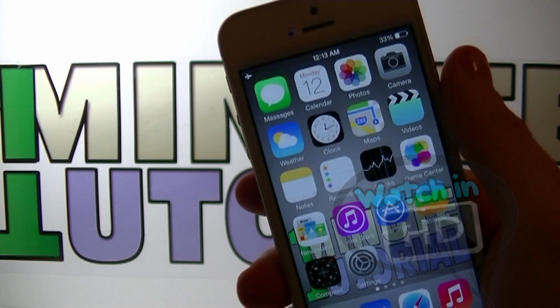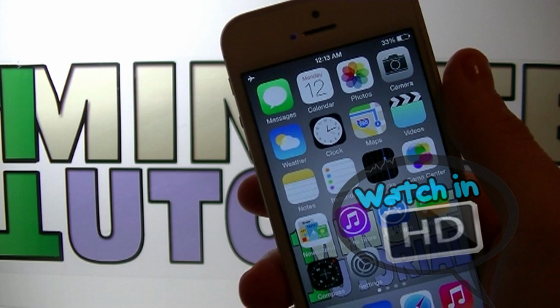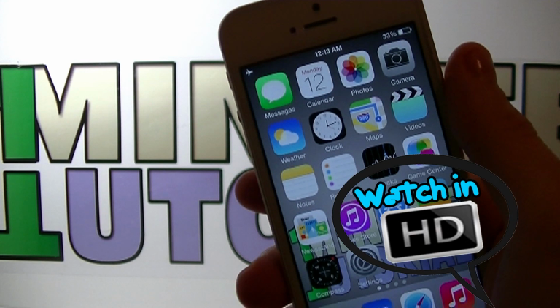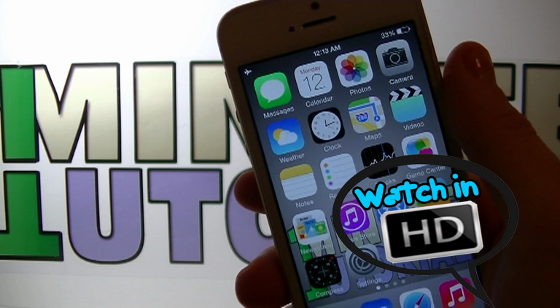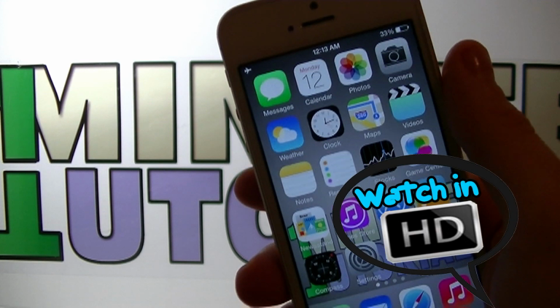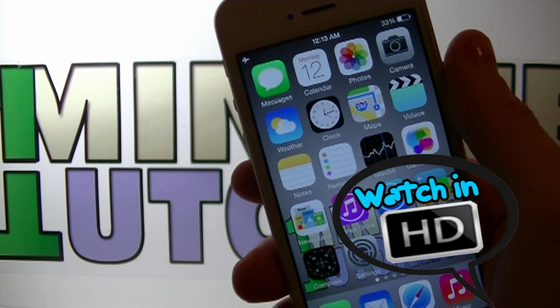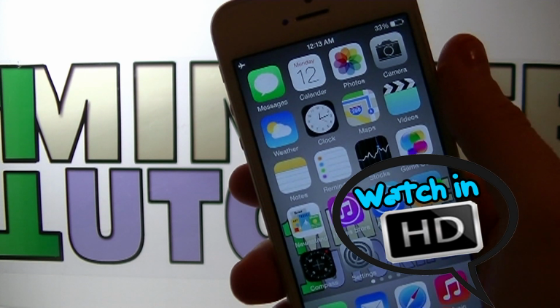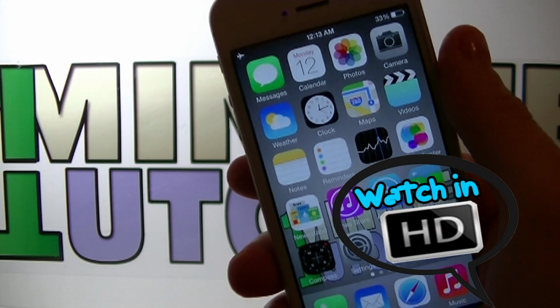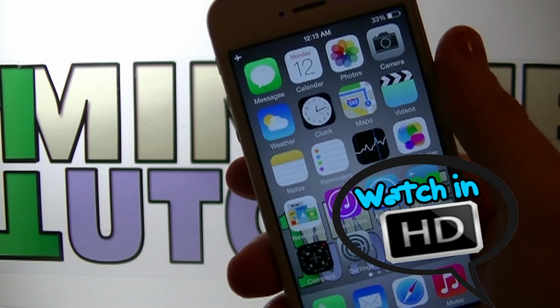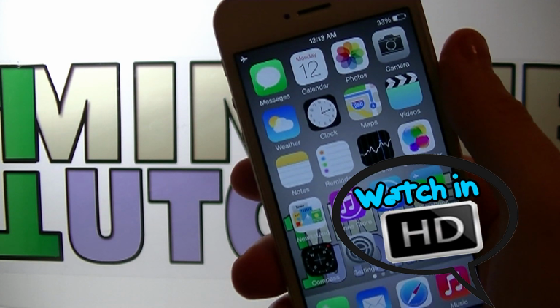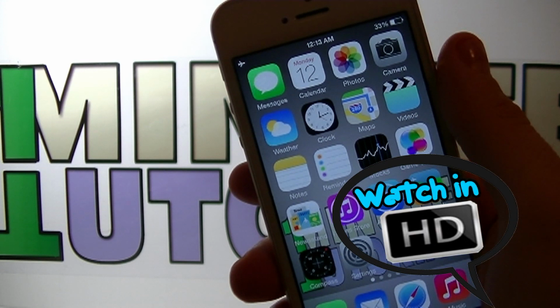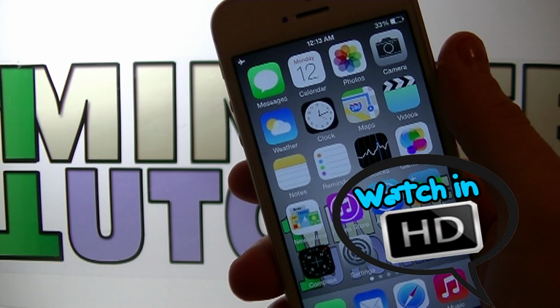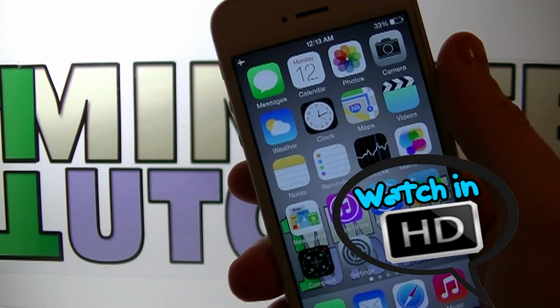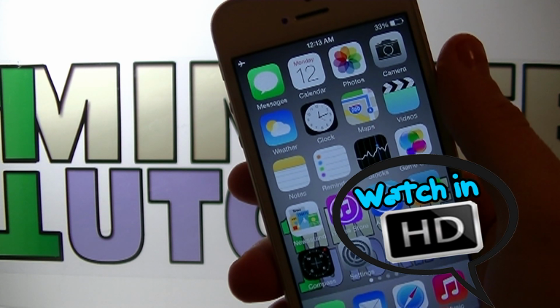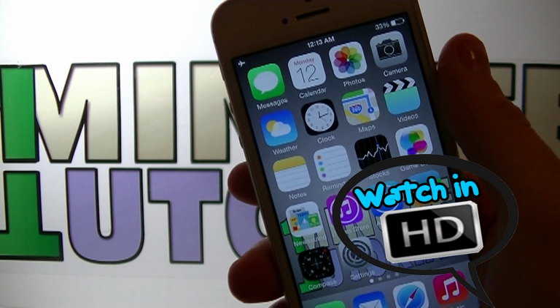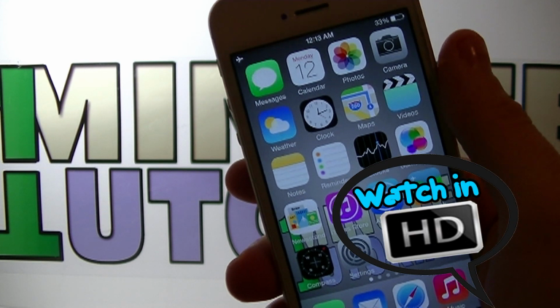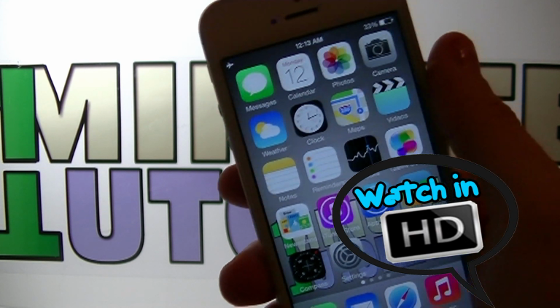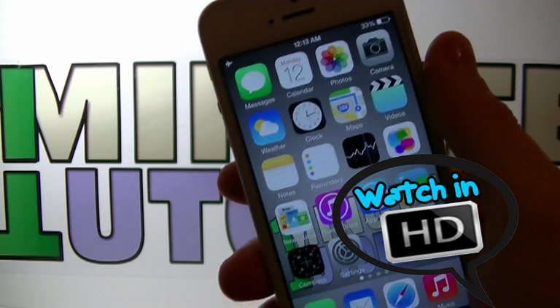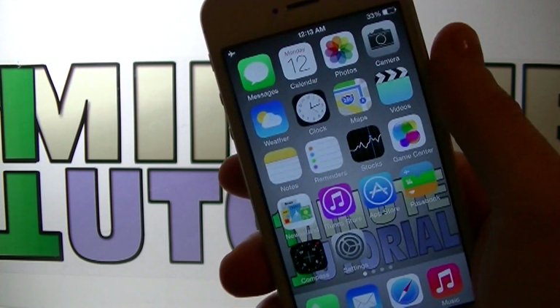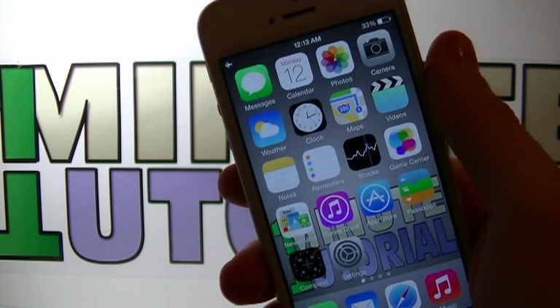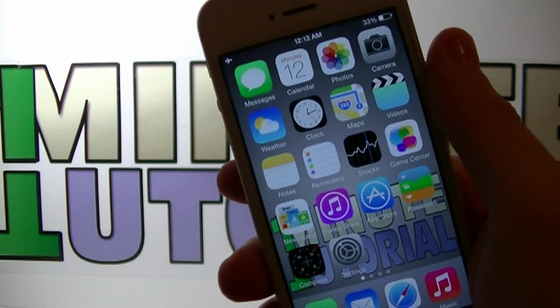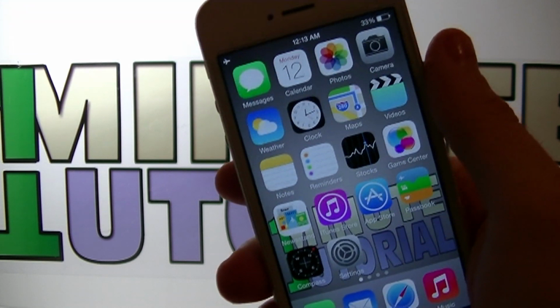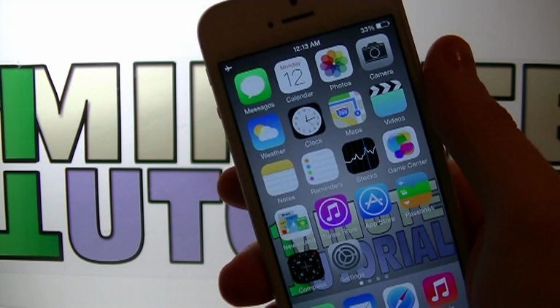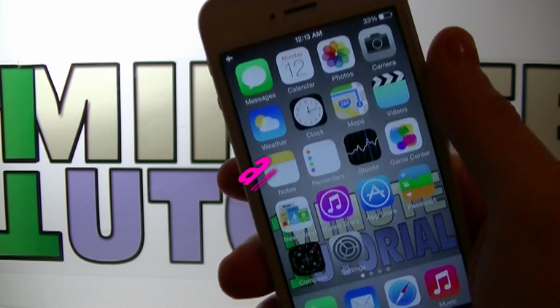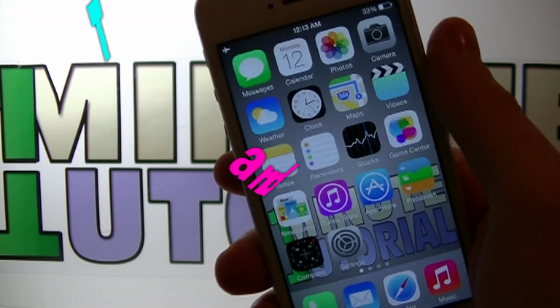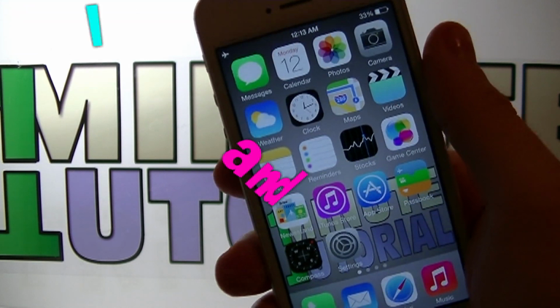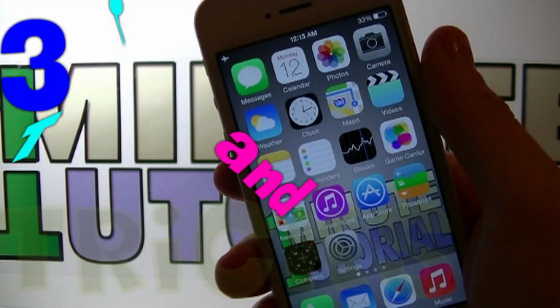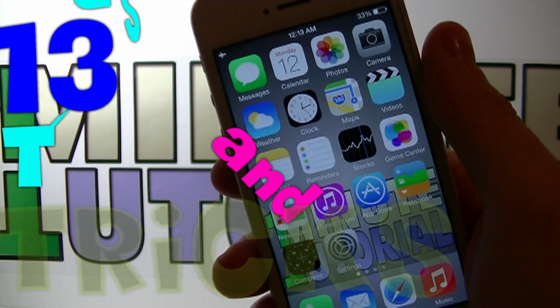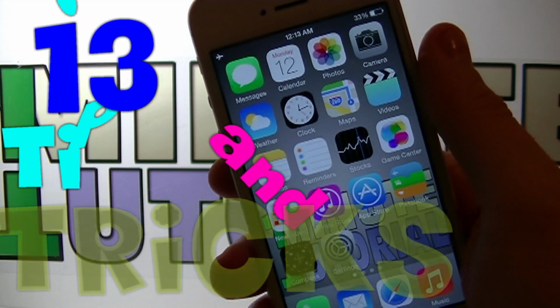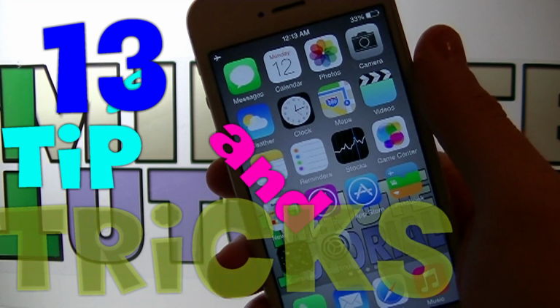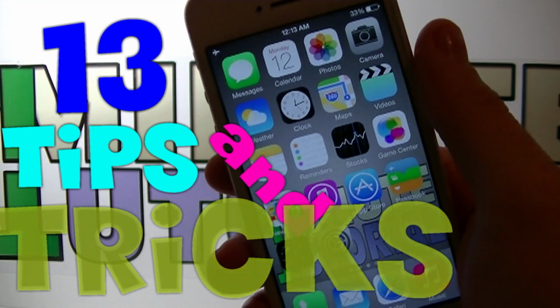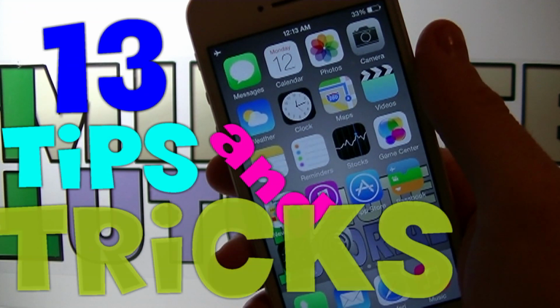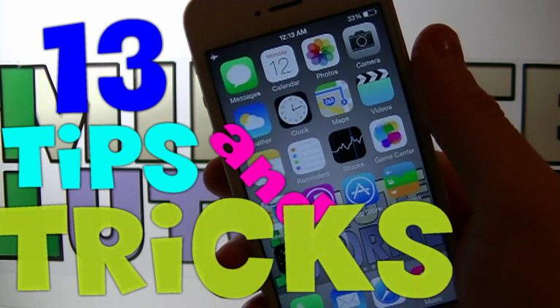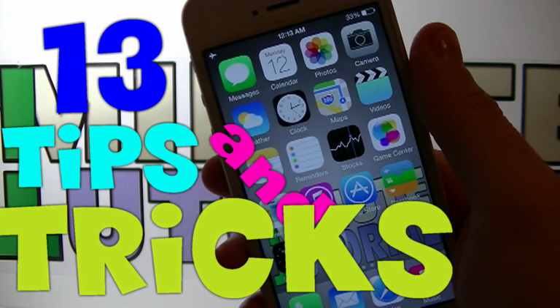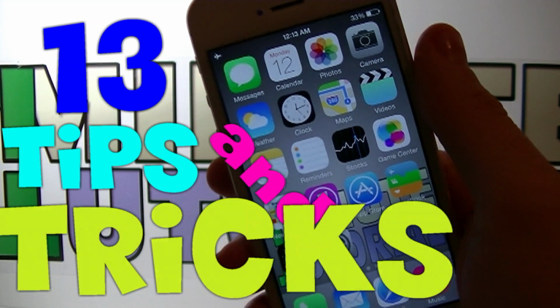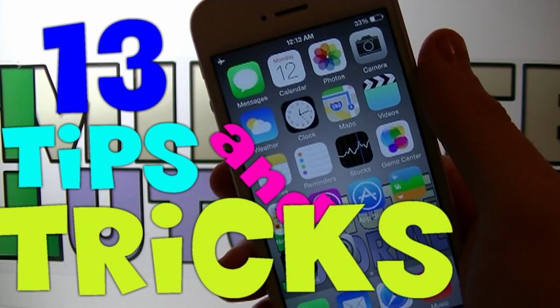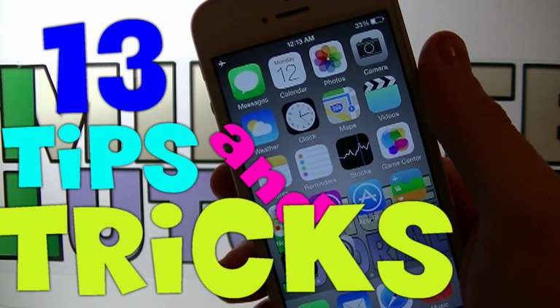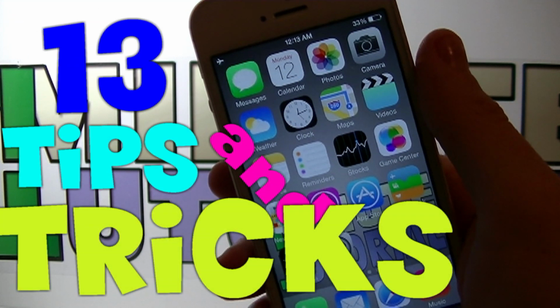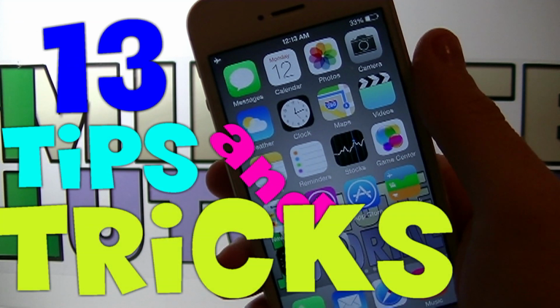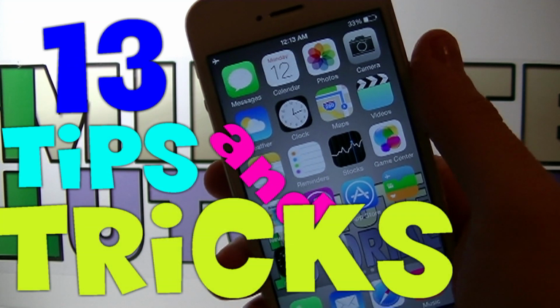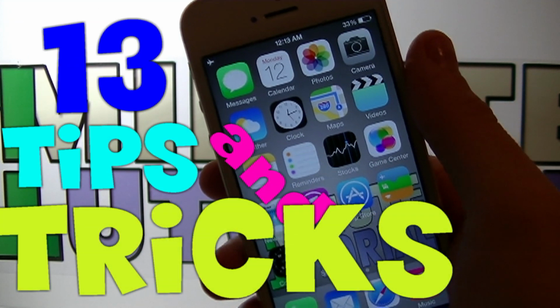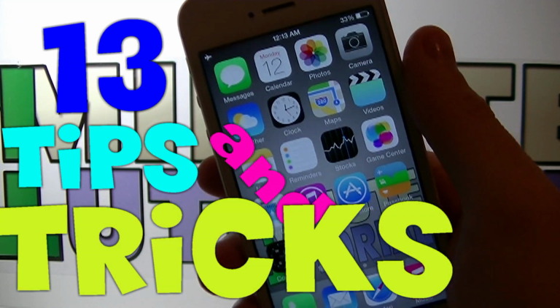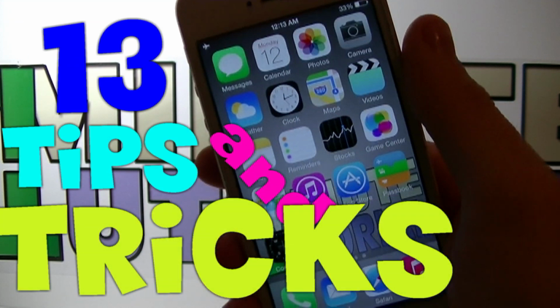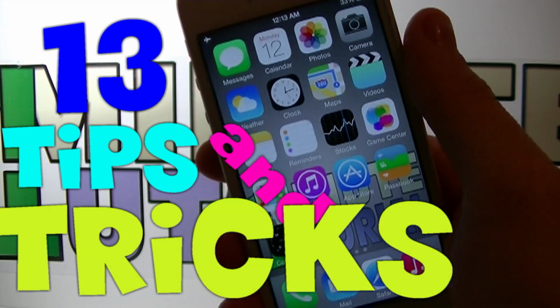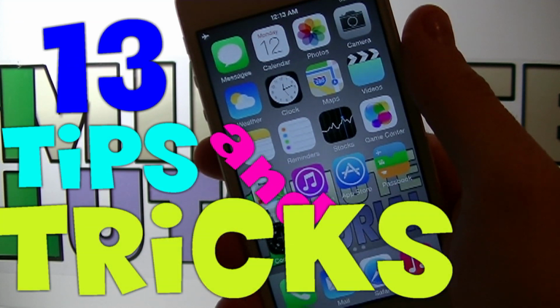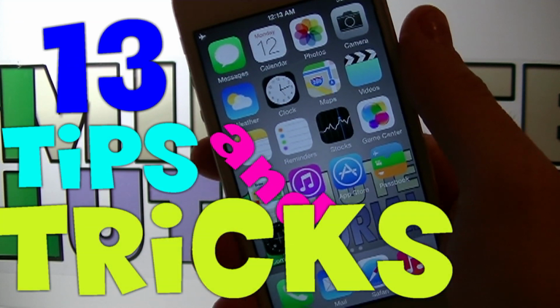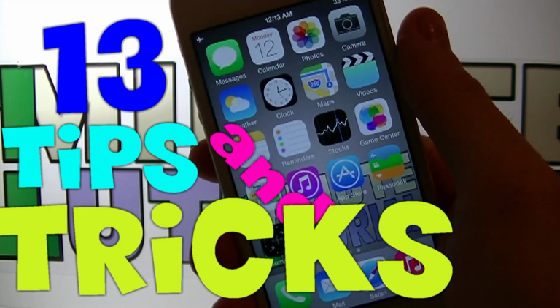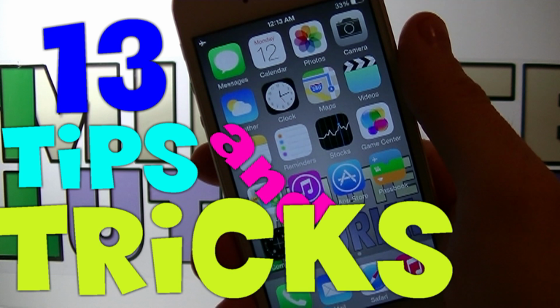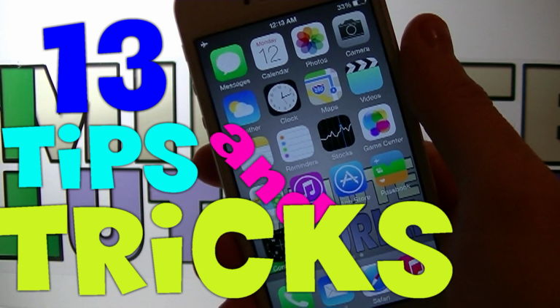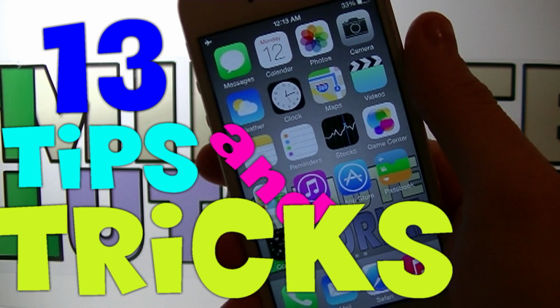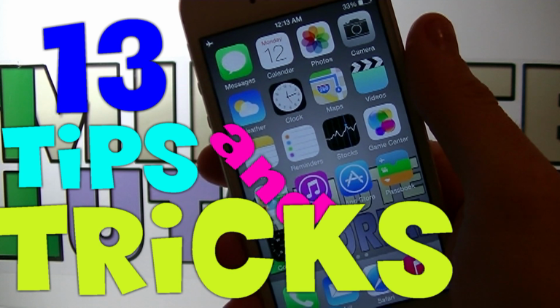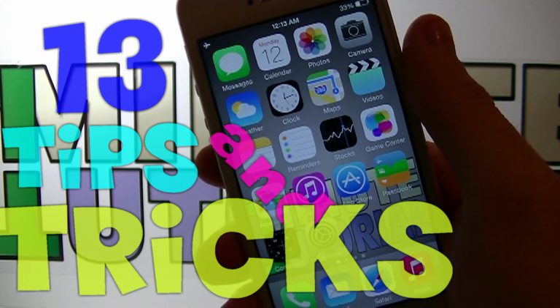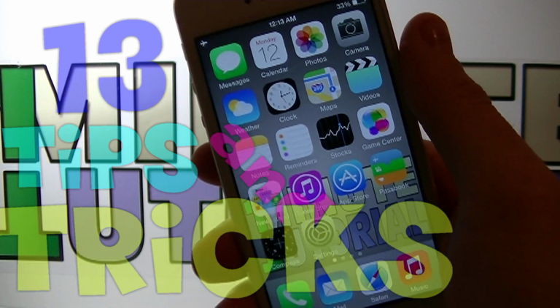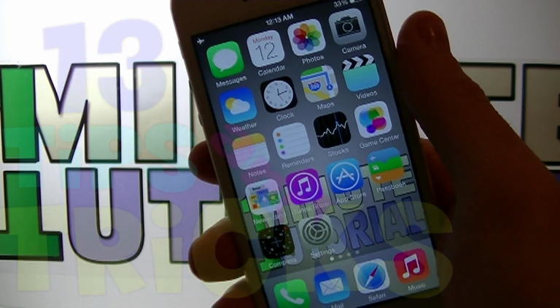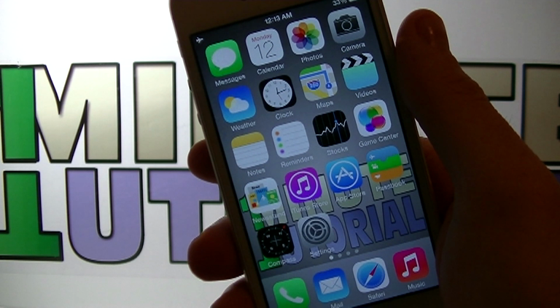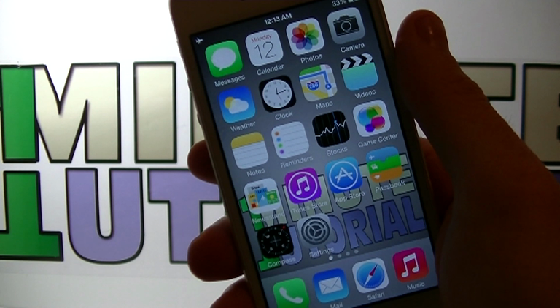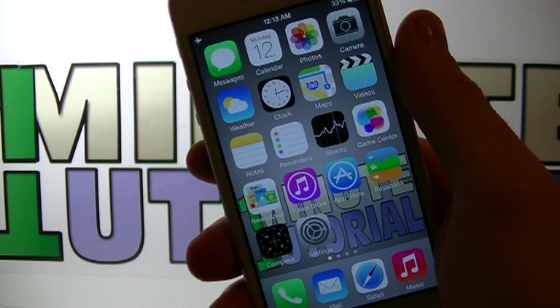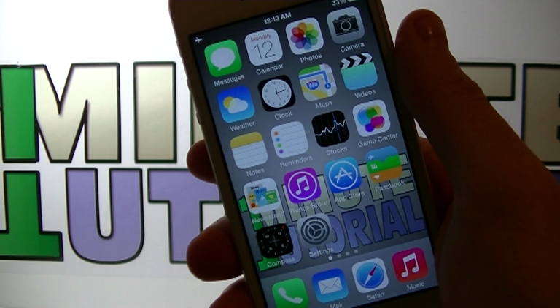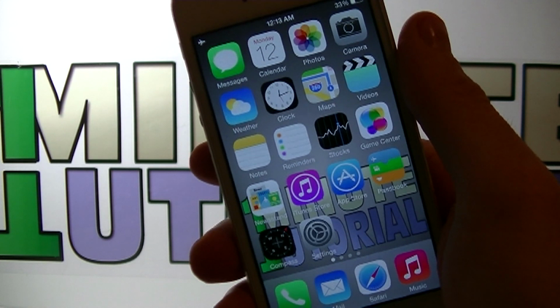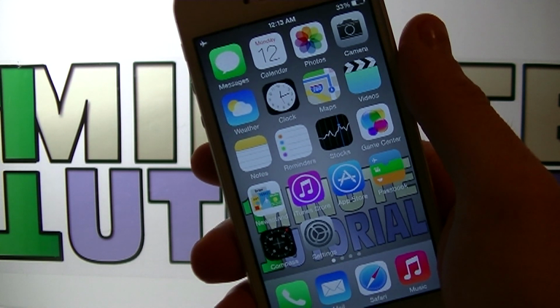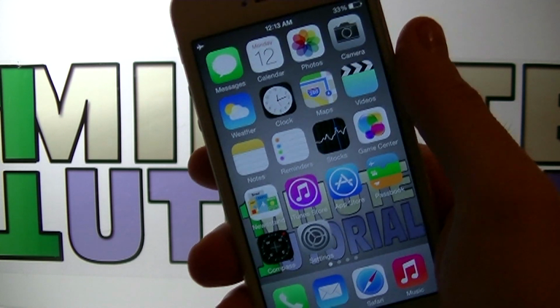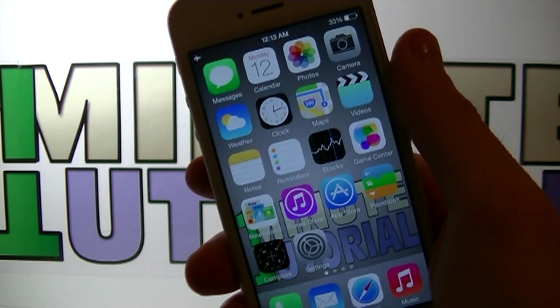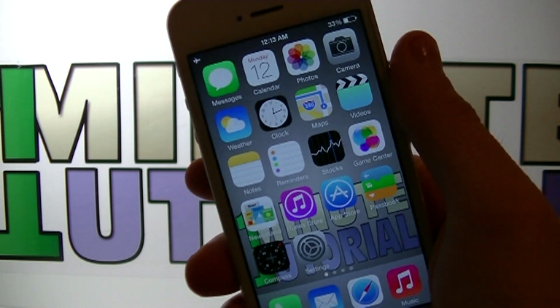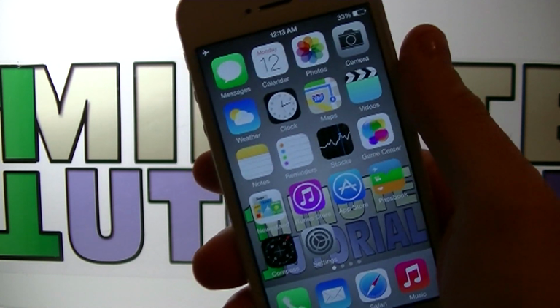Hey guys, welcome to my video. Today I'm going to teach you 13 tips and tricks that you should know about your iDevice — iPhone, iPad, and iPod touch.